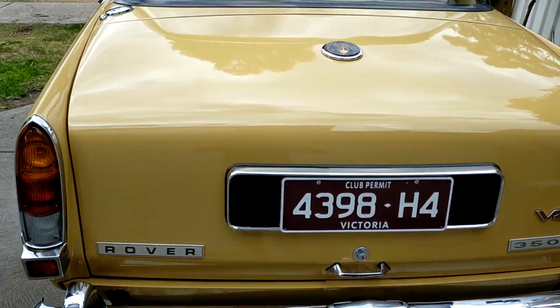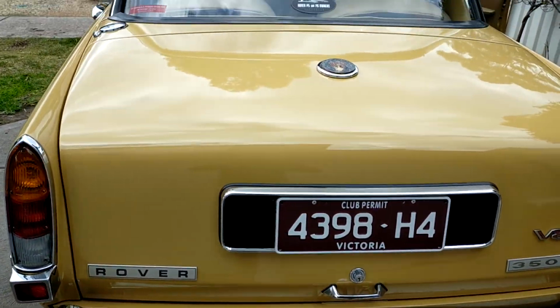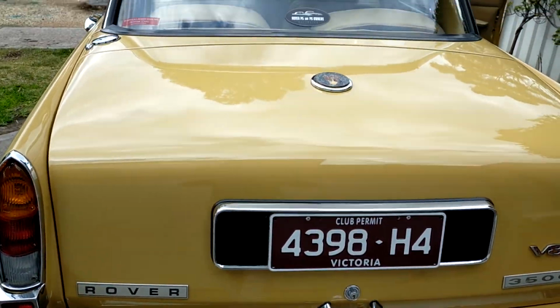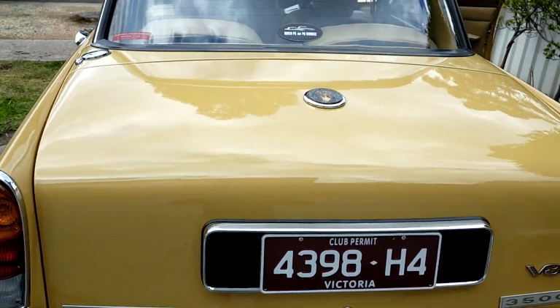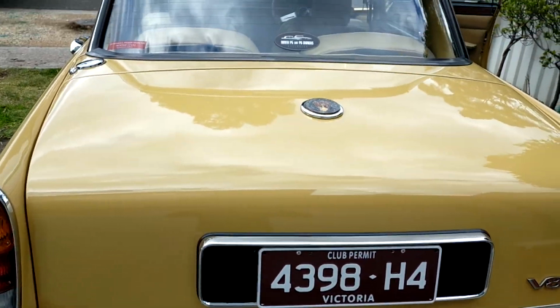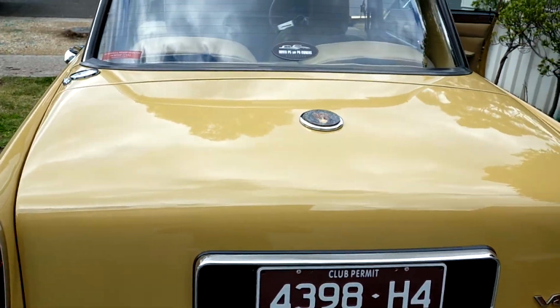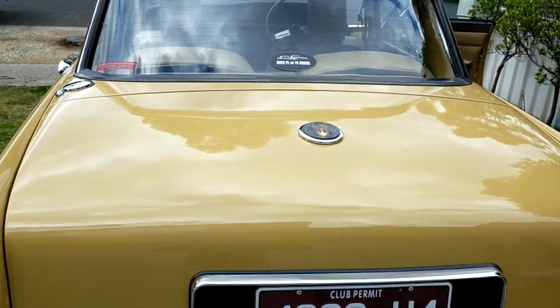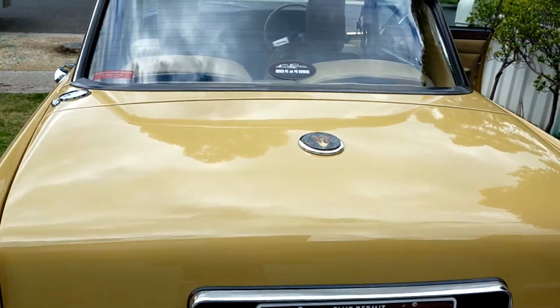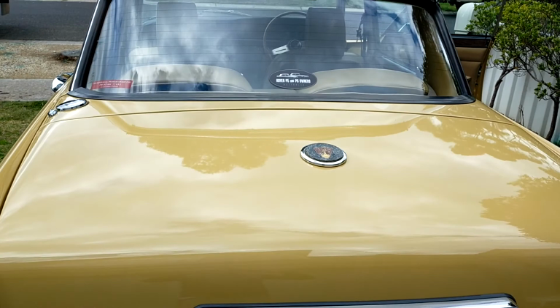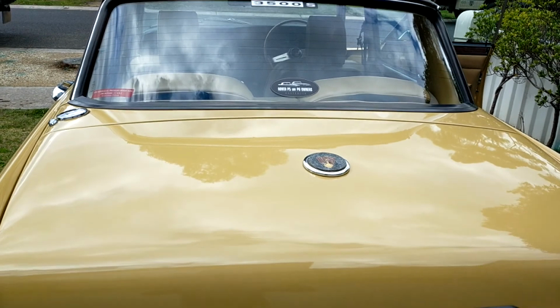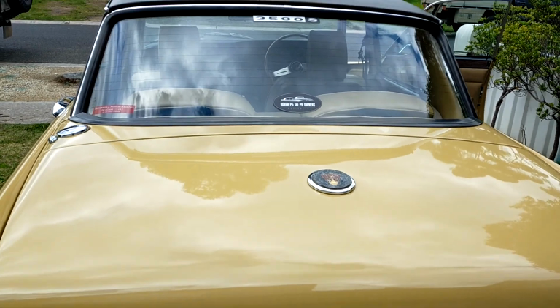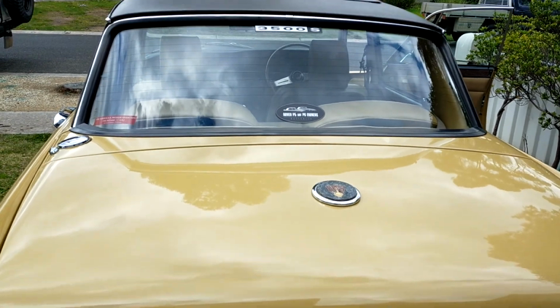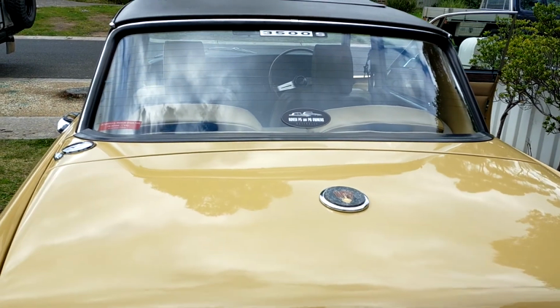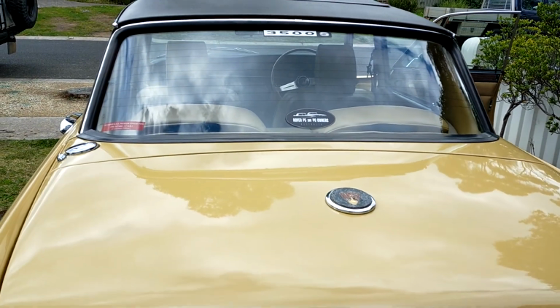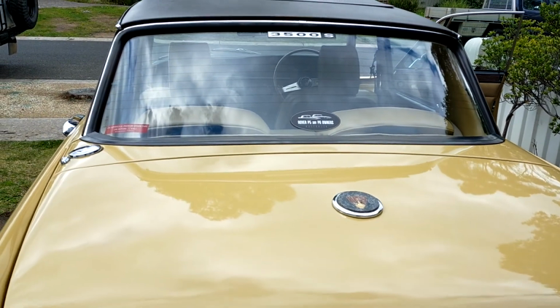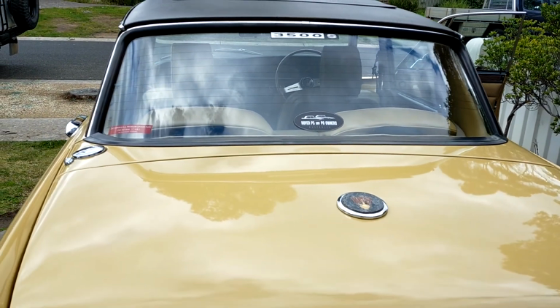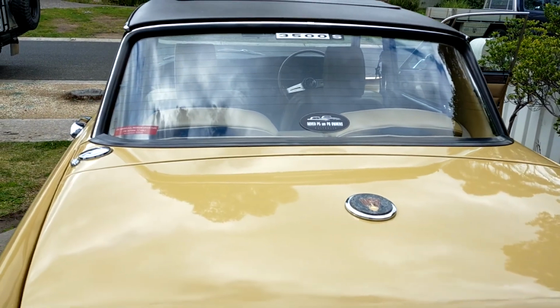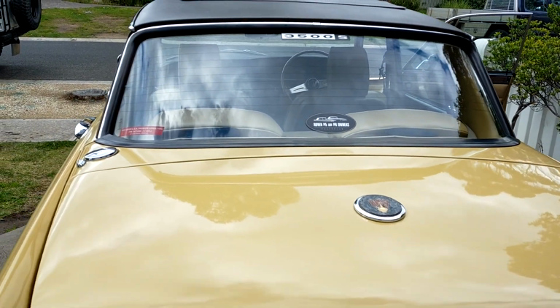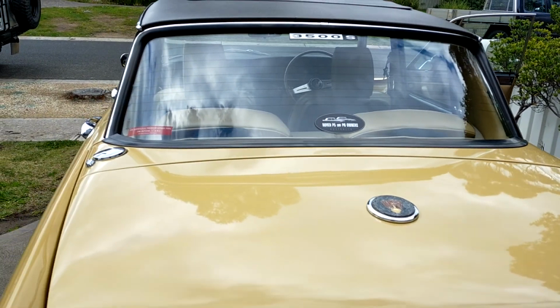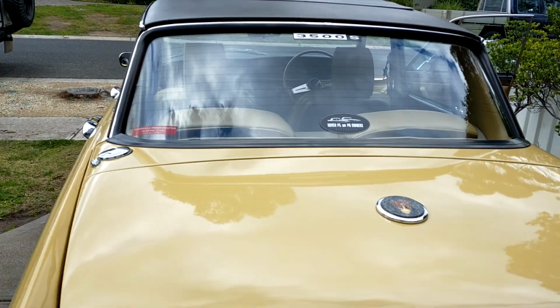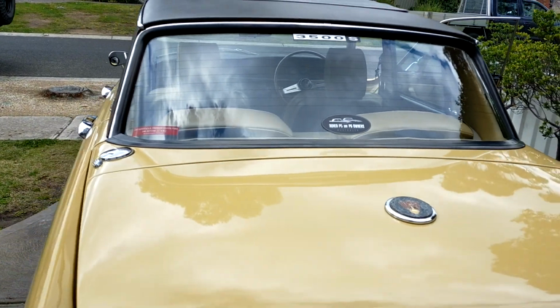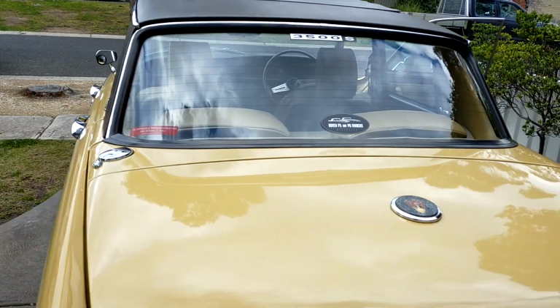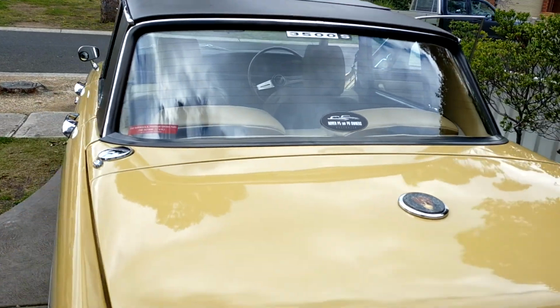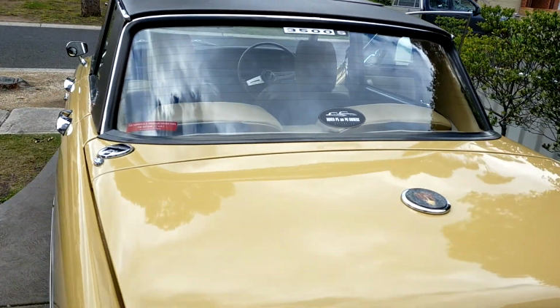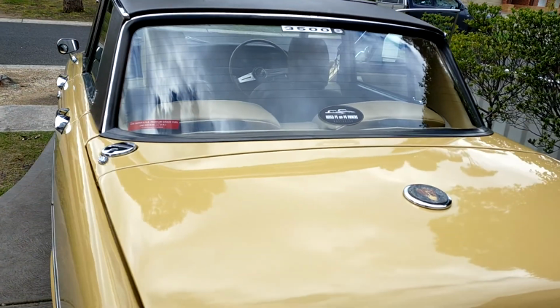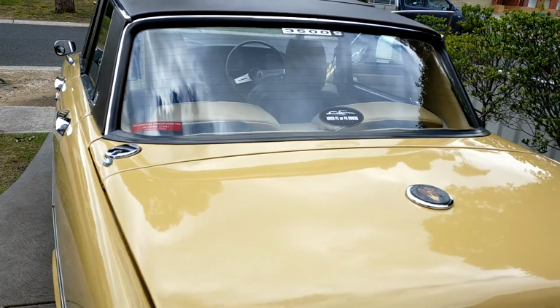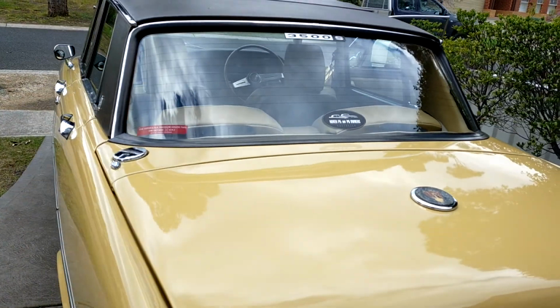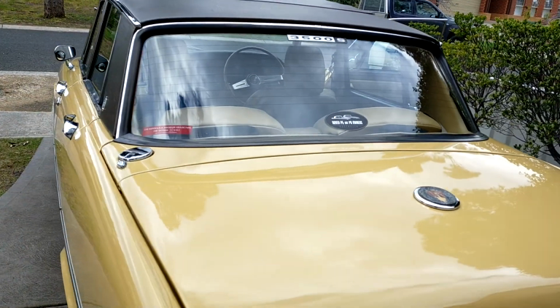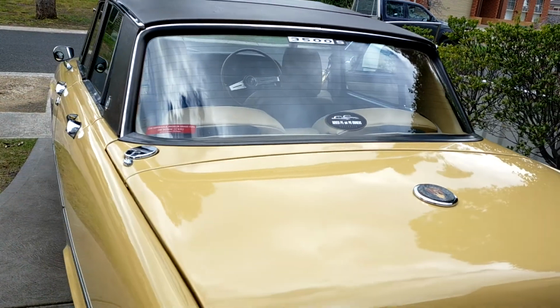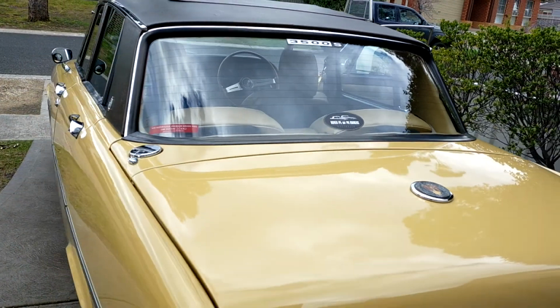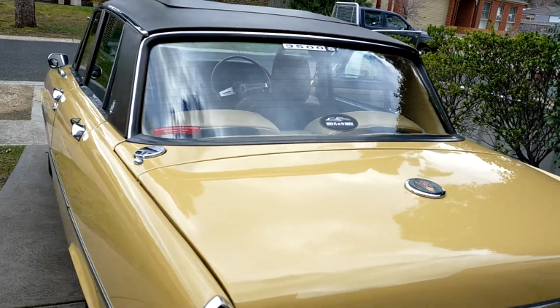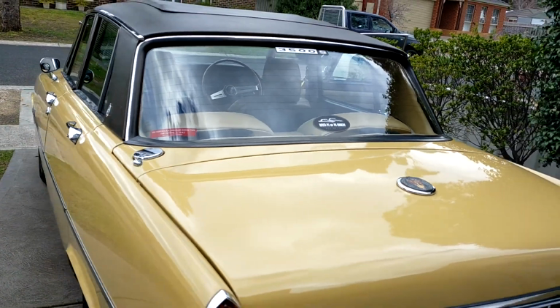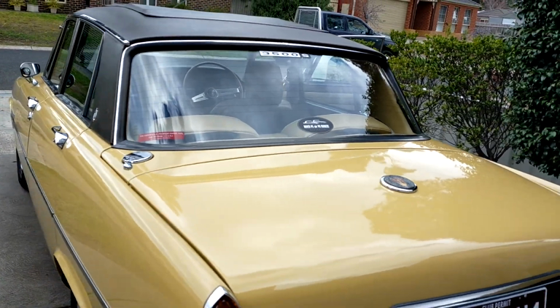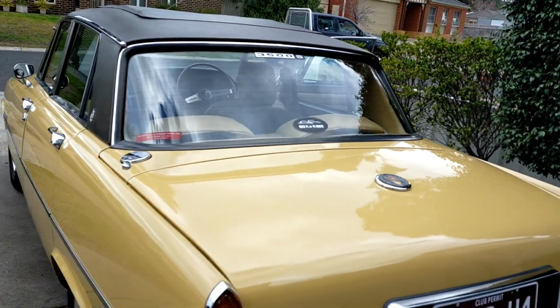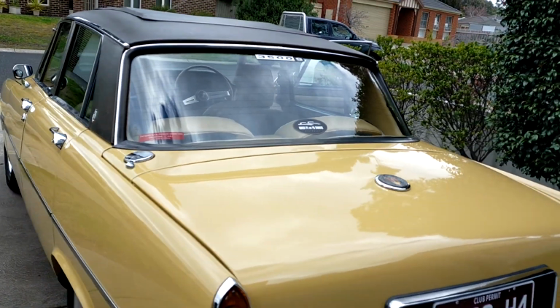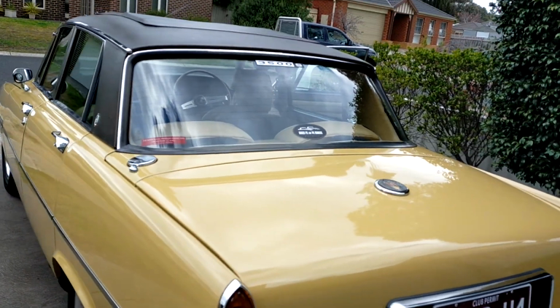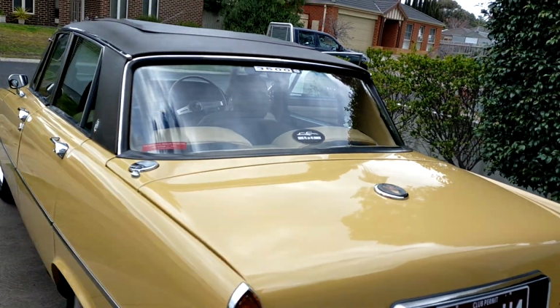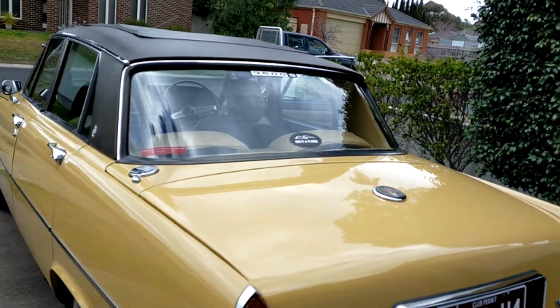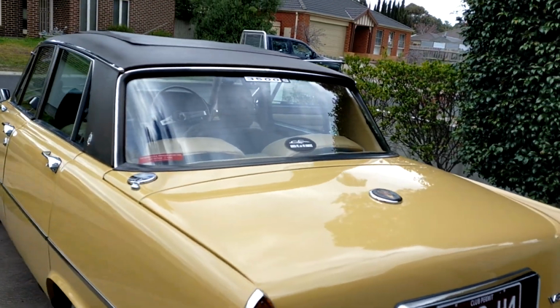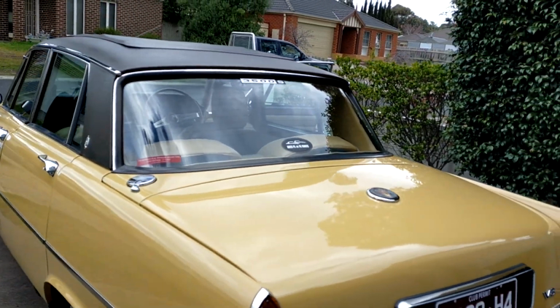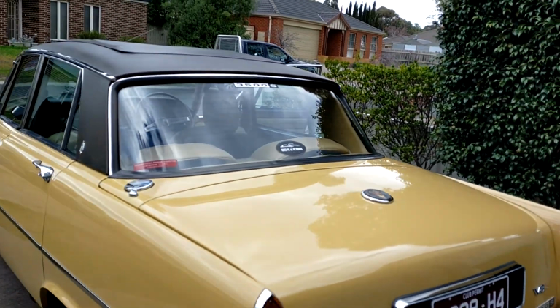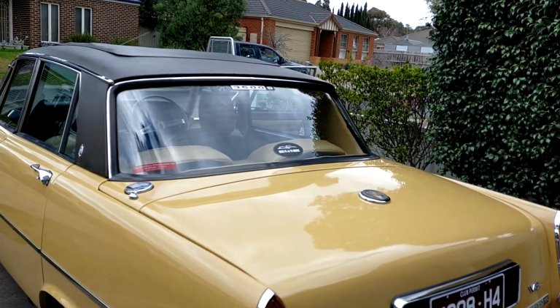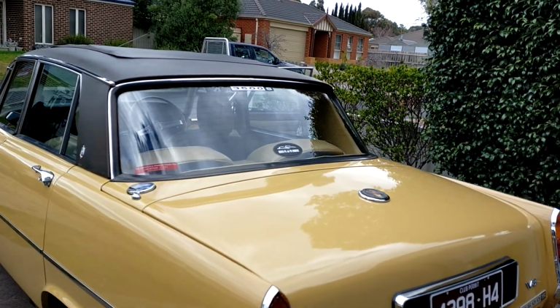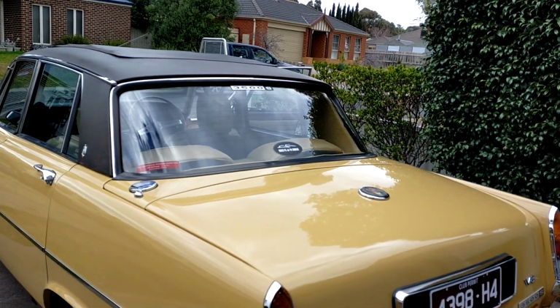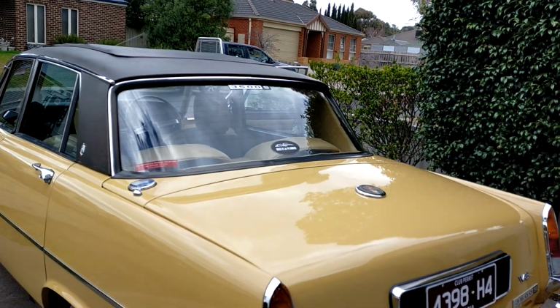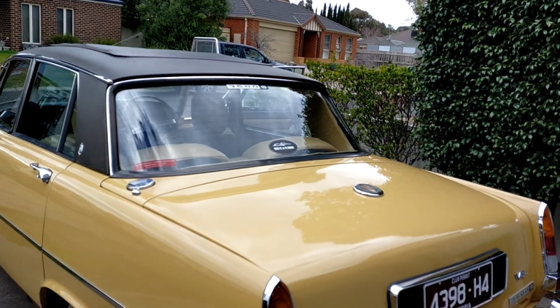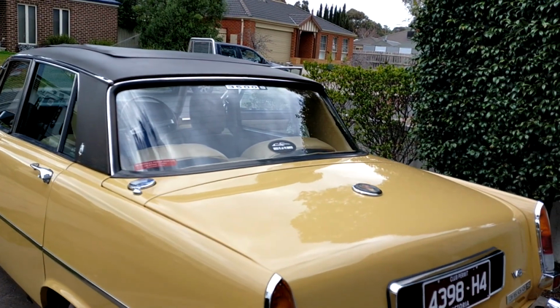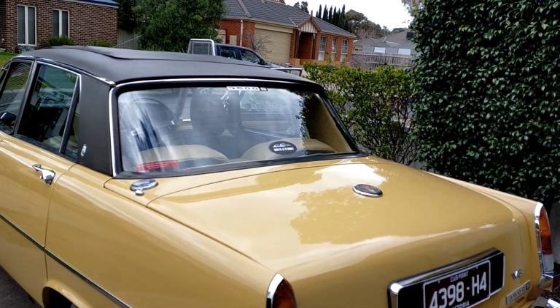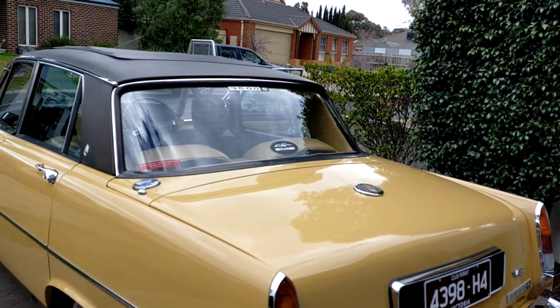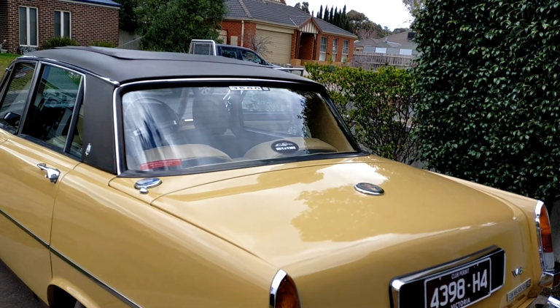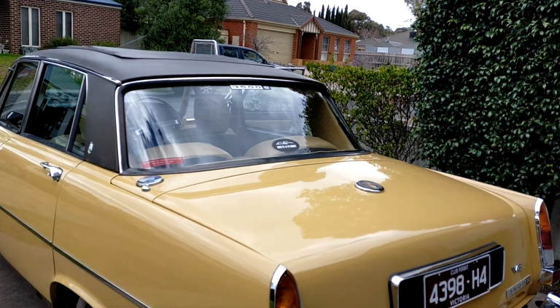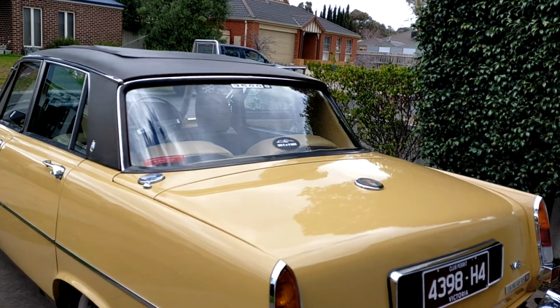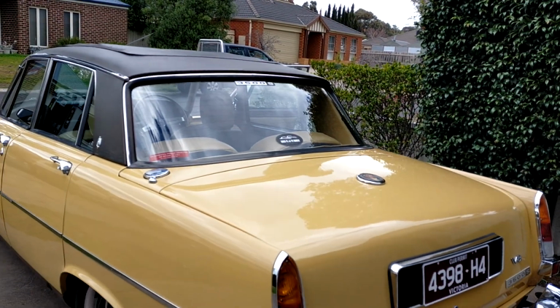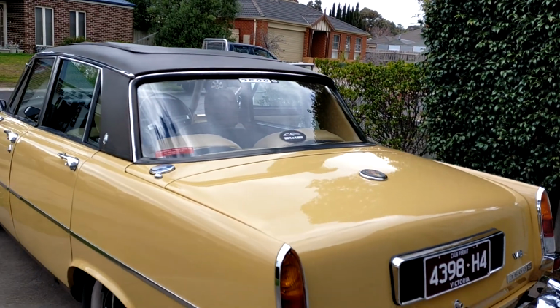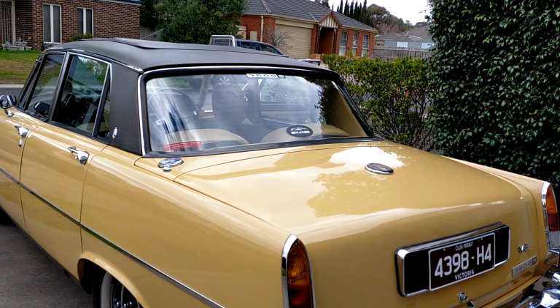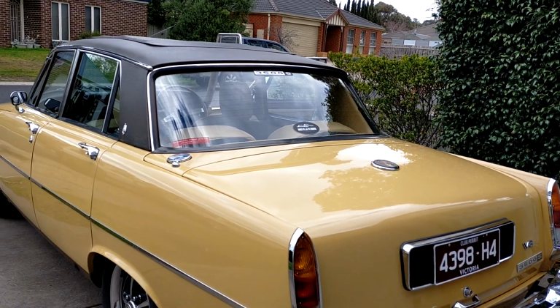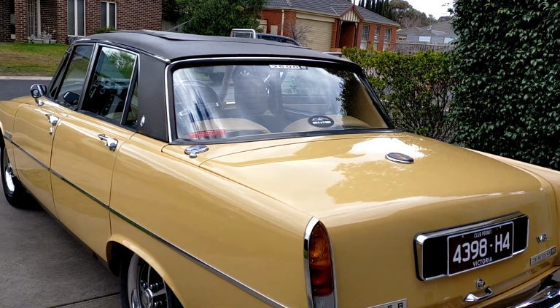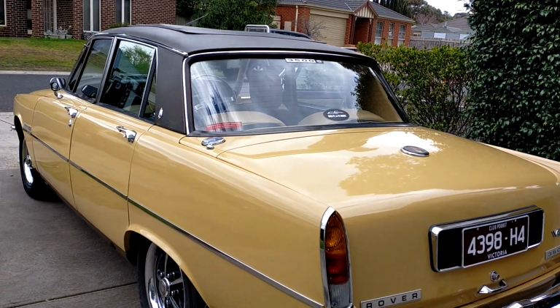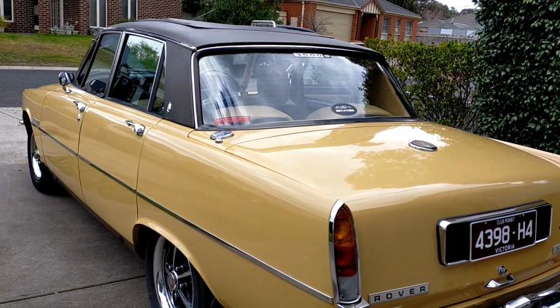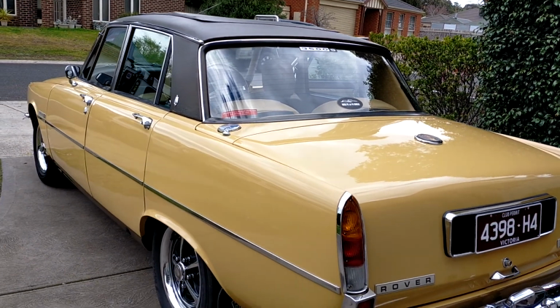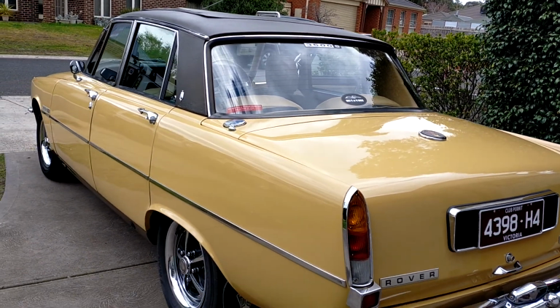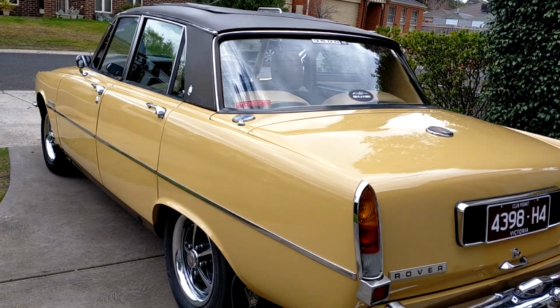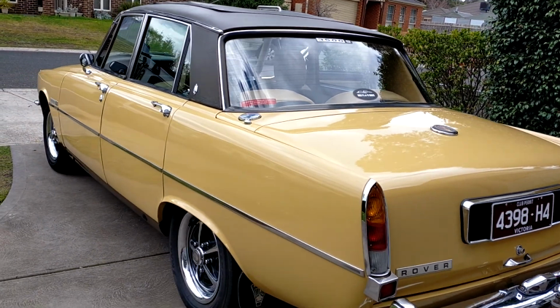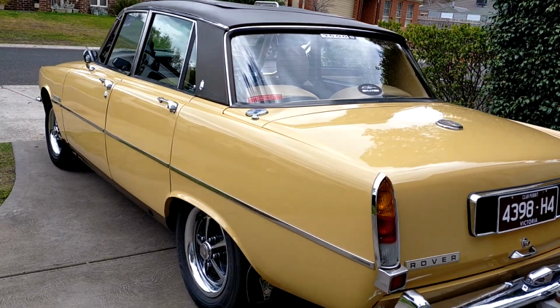Loving the T5 gearbox — Falcon box. You can get parts anywhere for it, and it's been rebuilt.